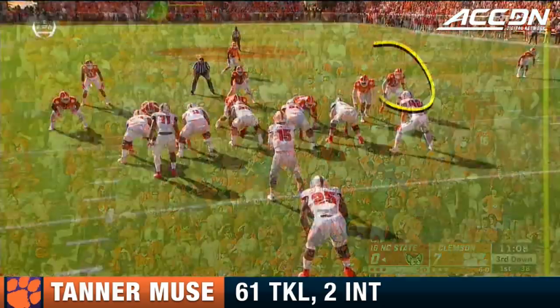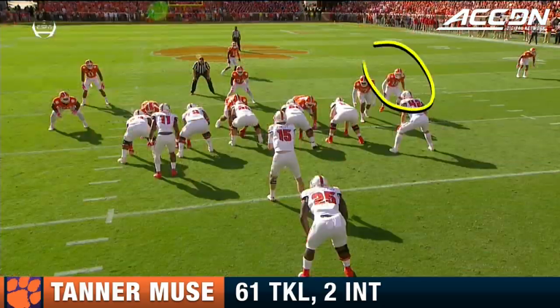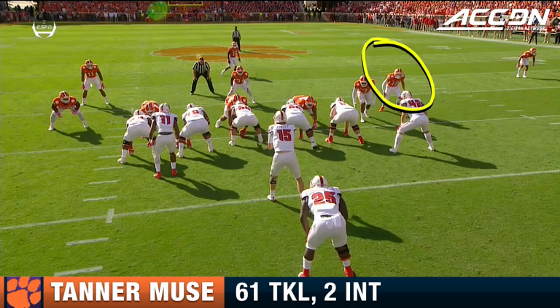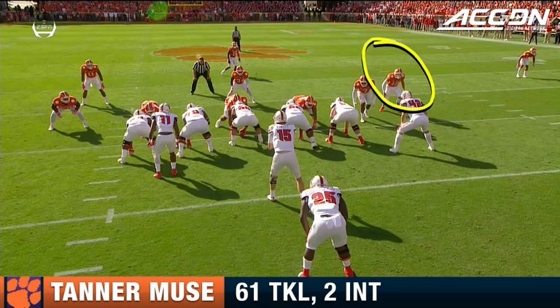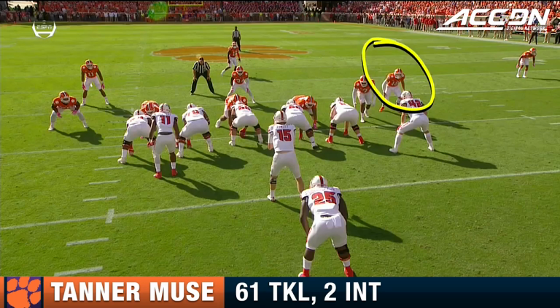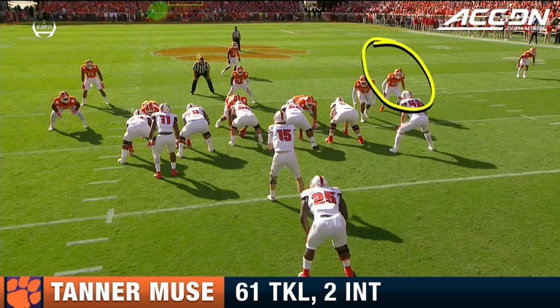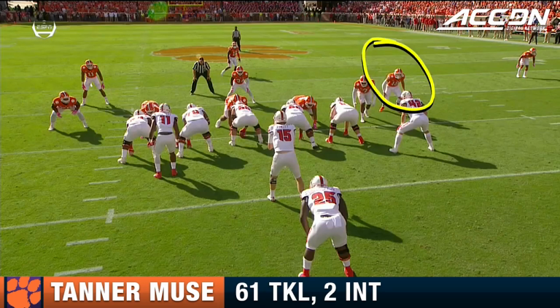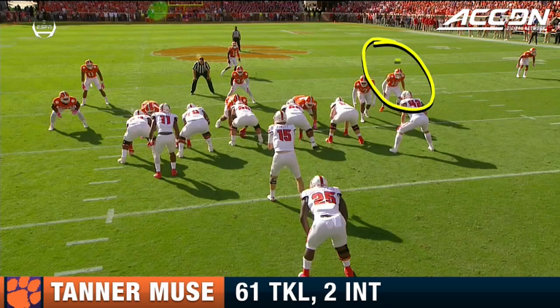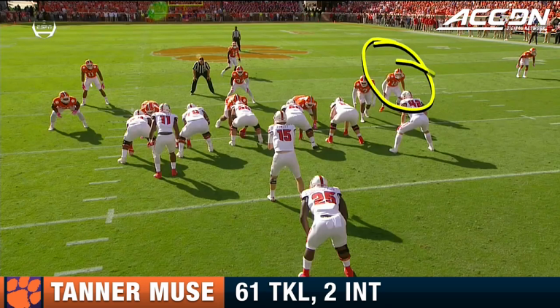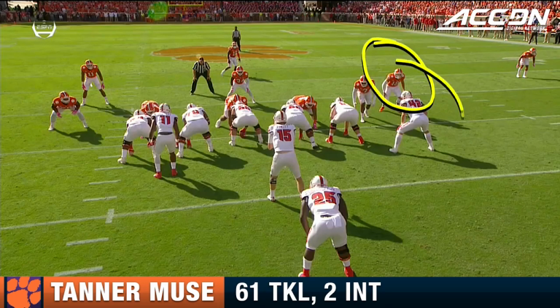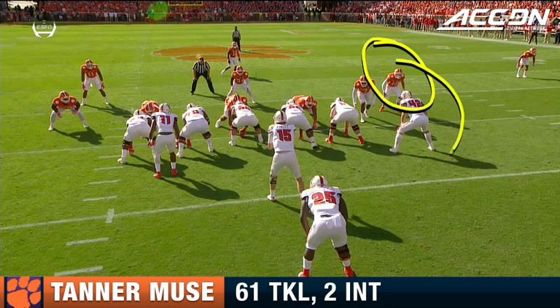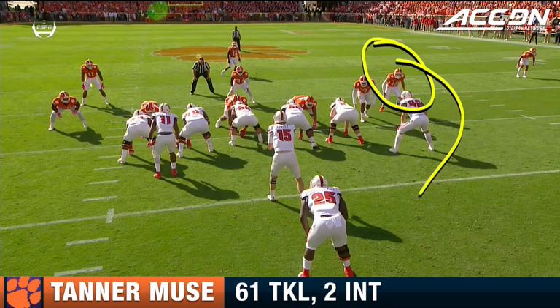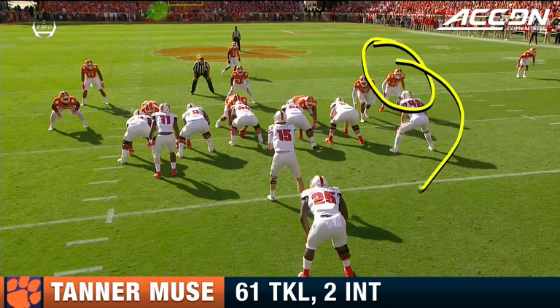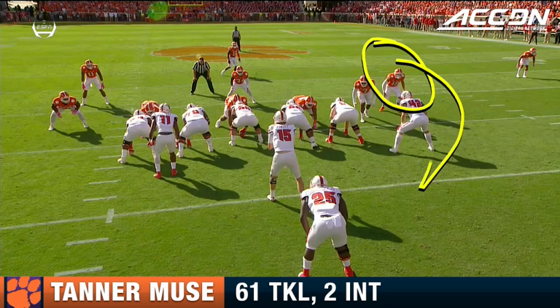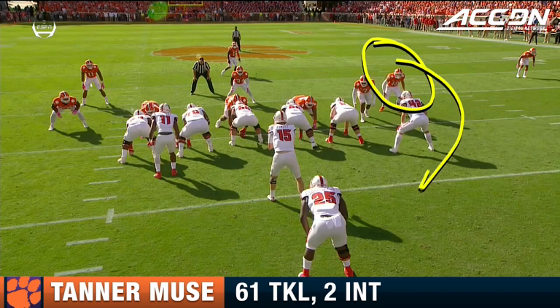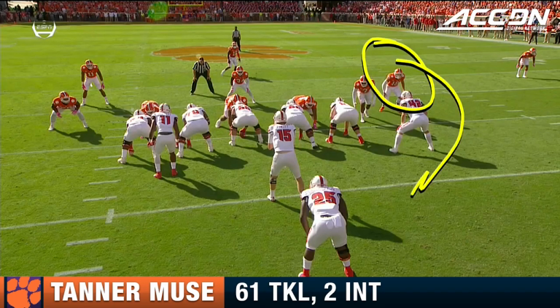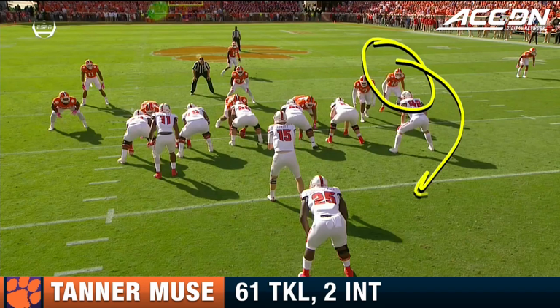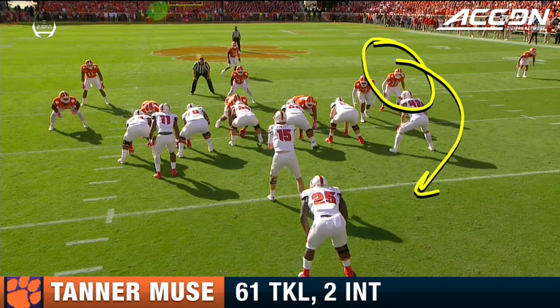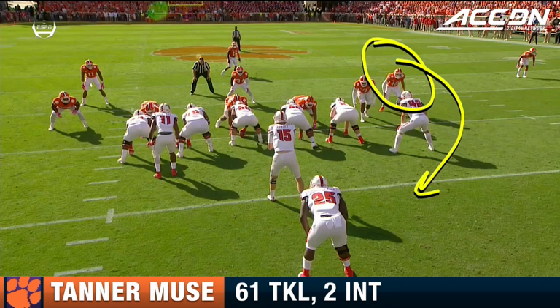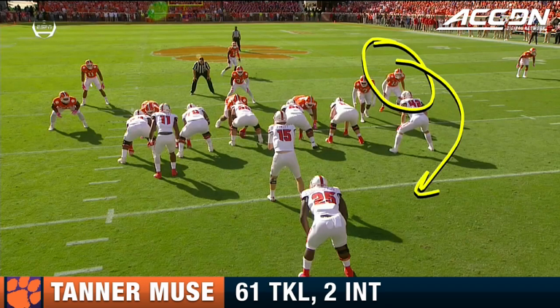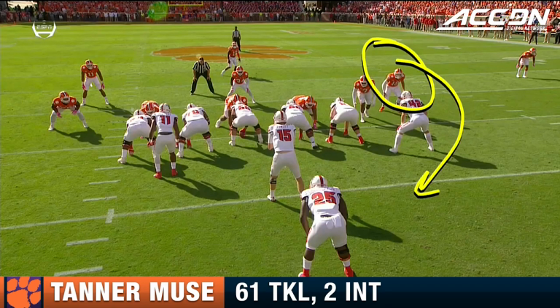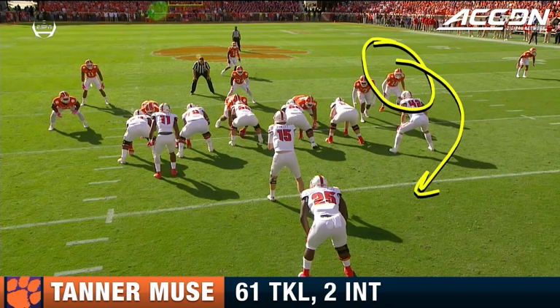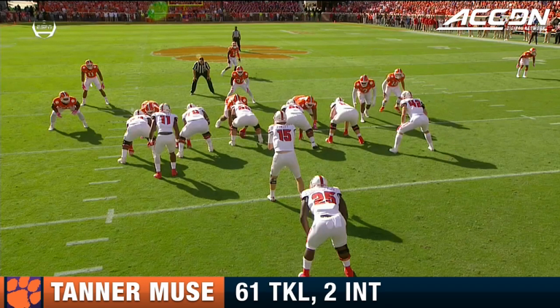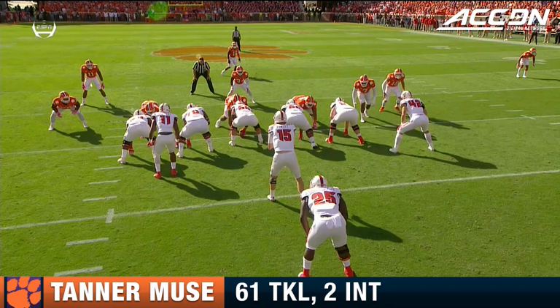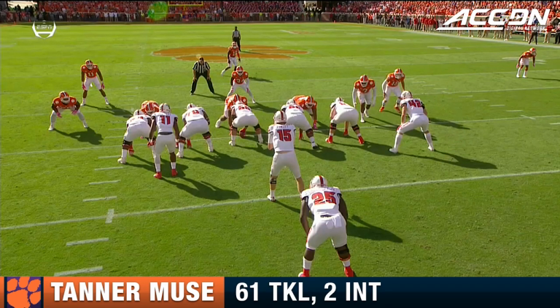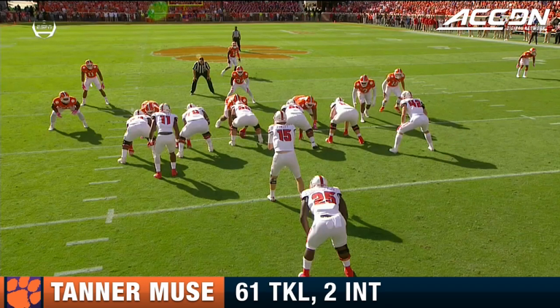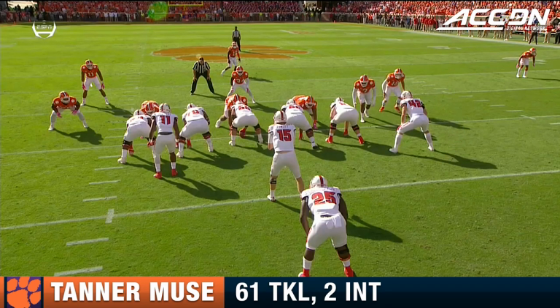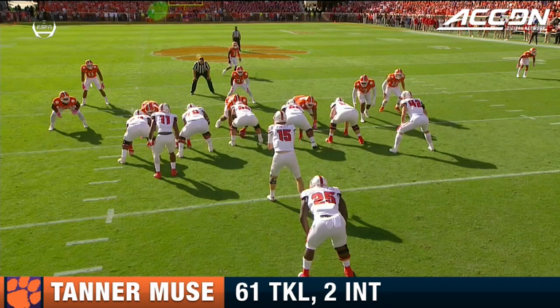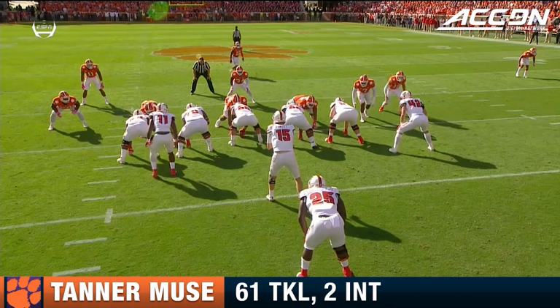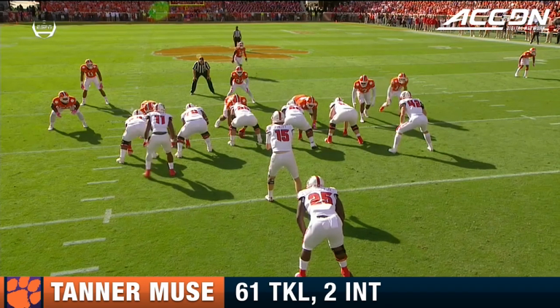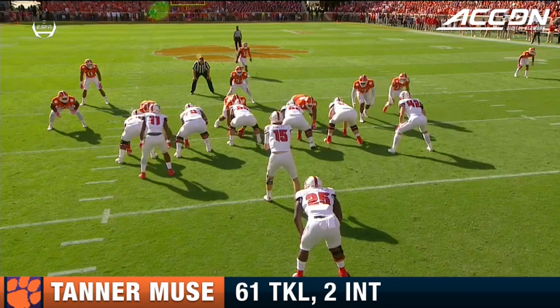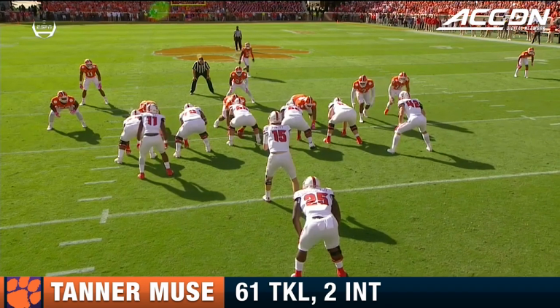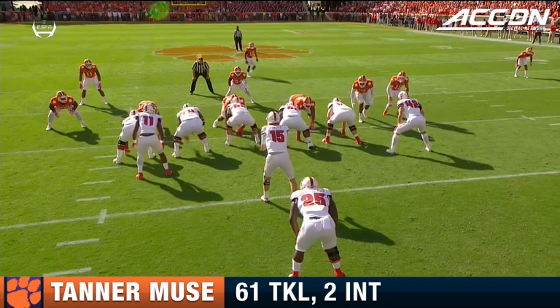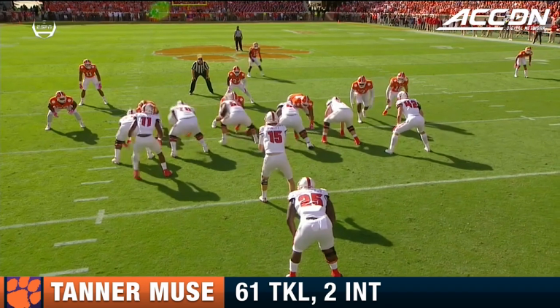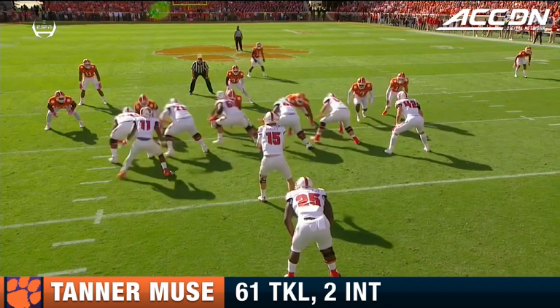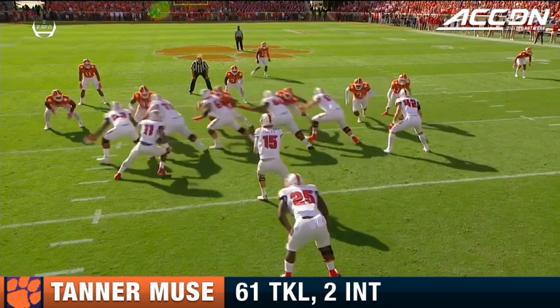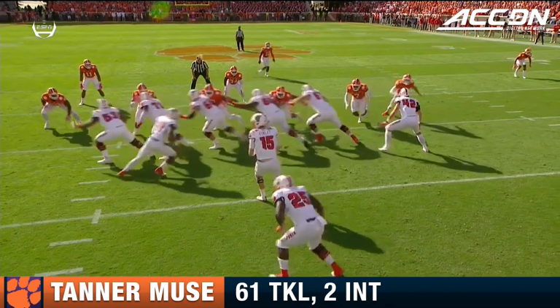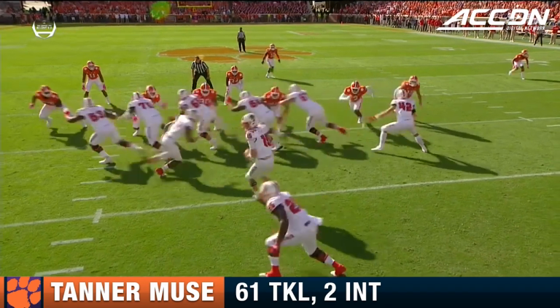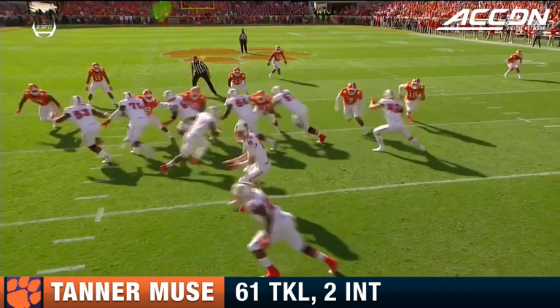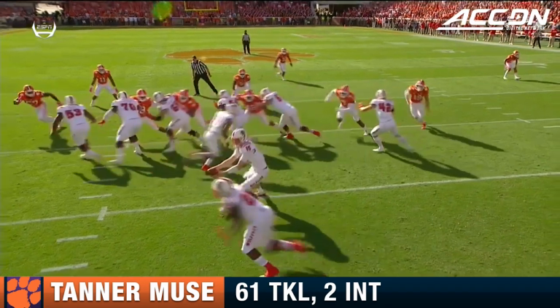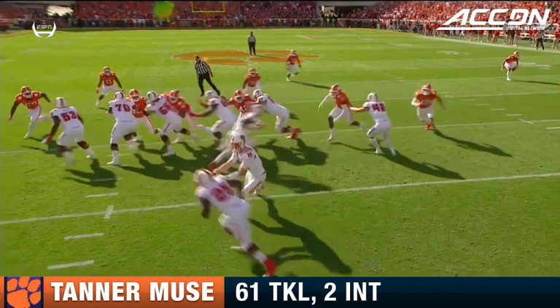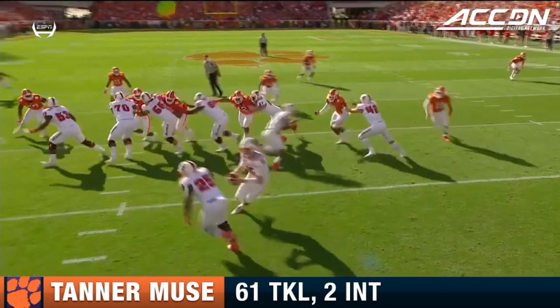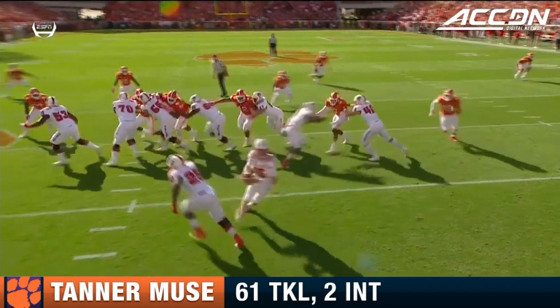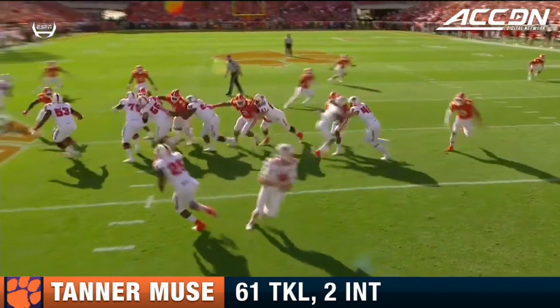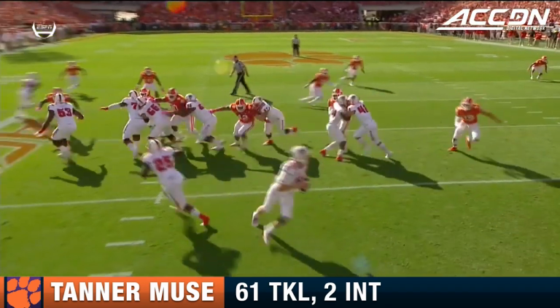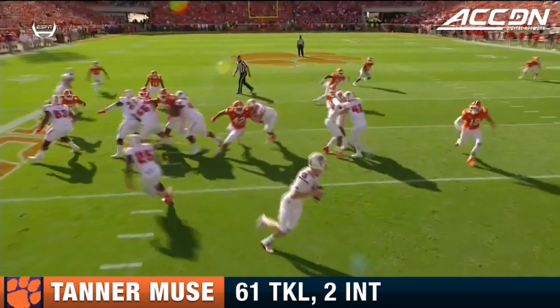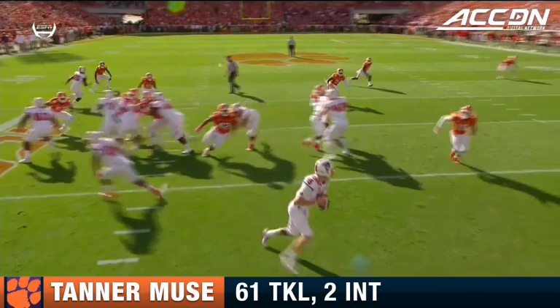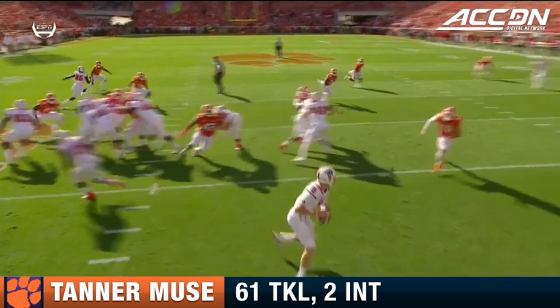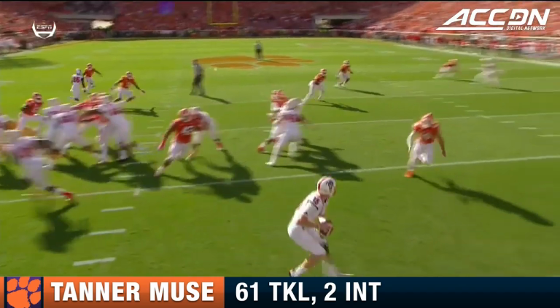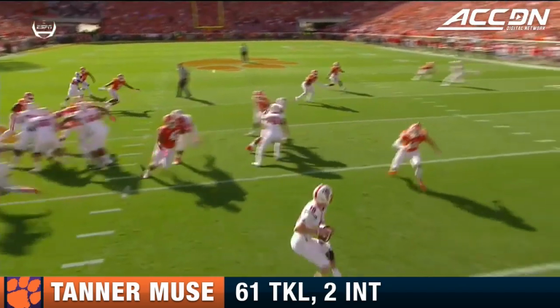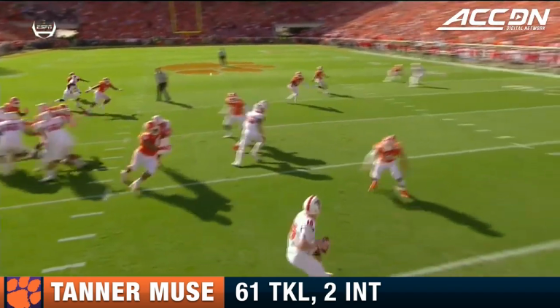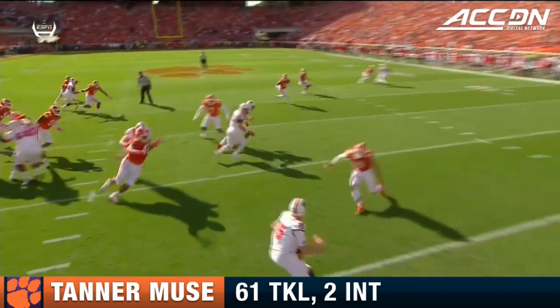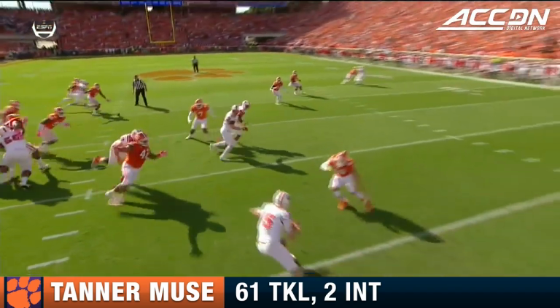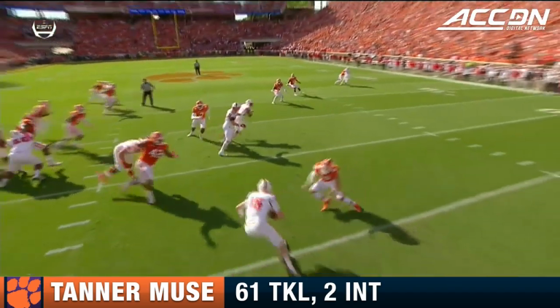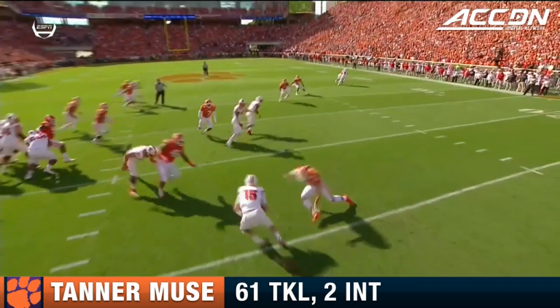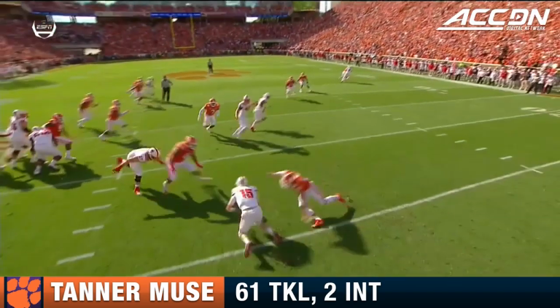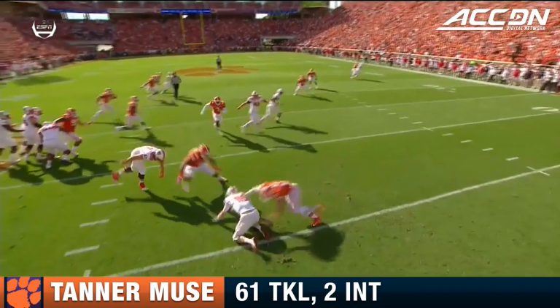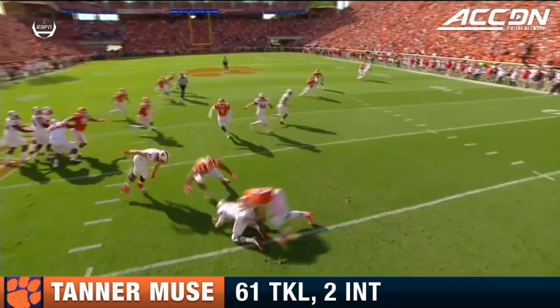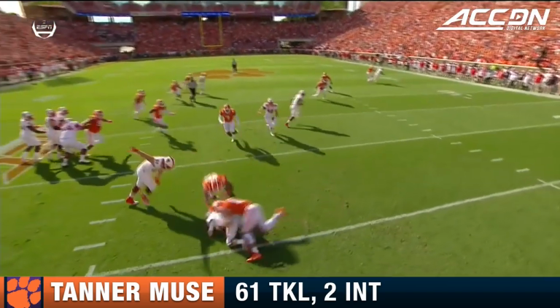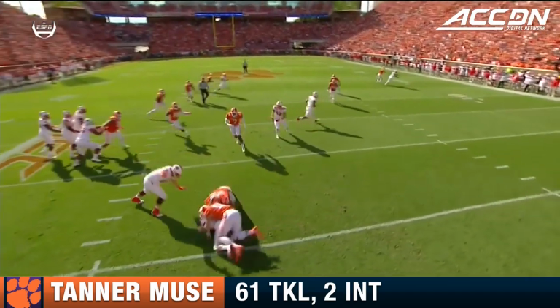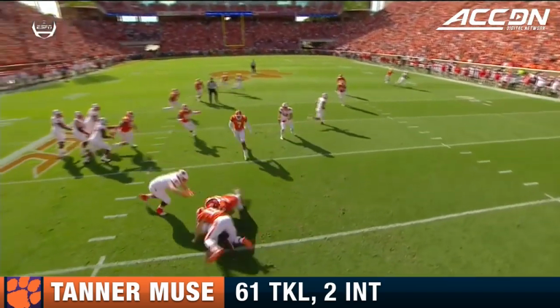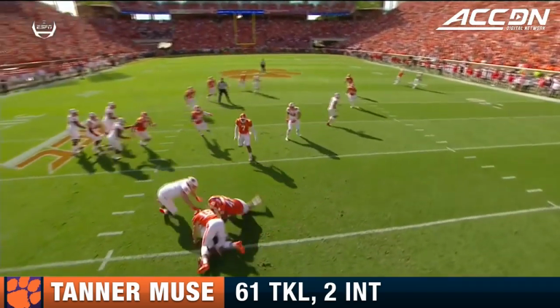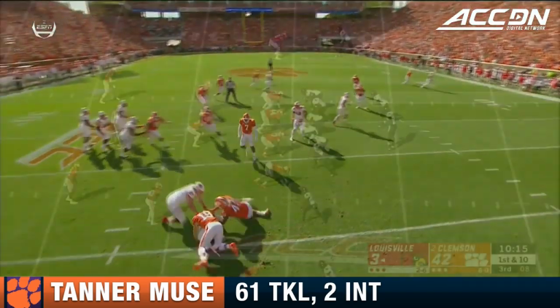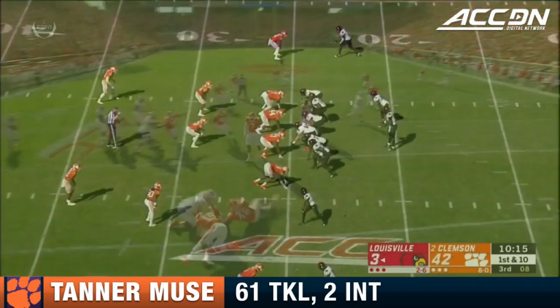This is how you defend a bootleg — you bring an unblocked guy off the edge. Ryan Finley, by the time he gets his head around, he has nowhere to go.